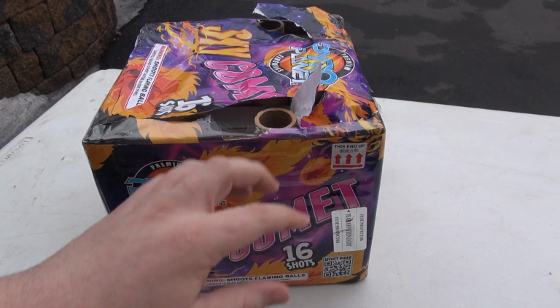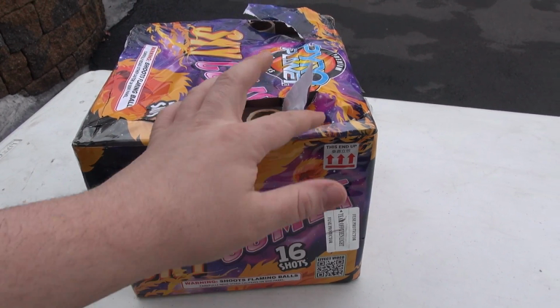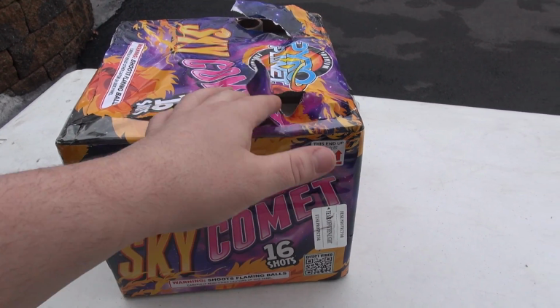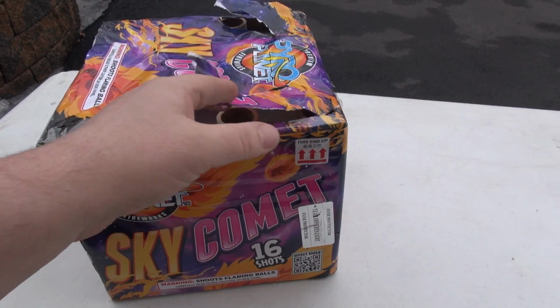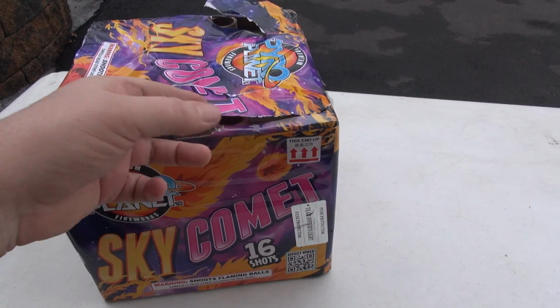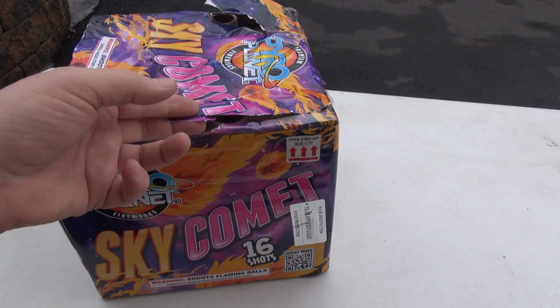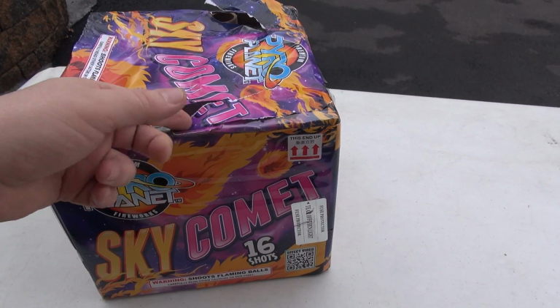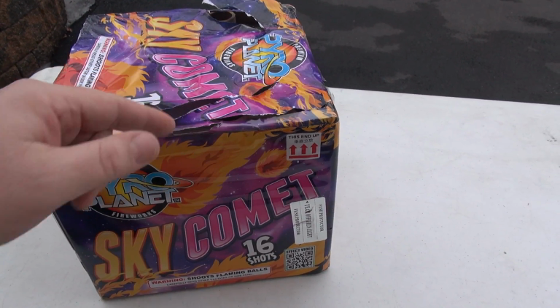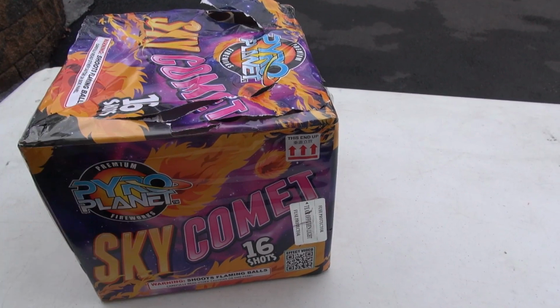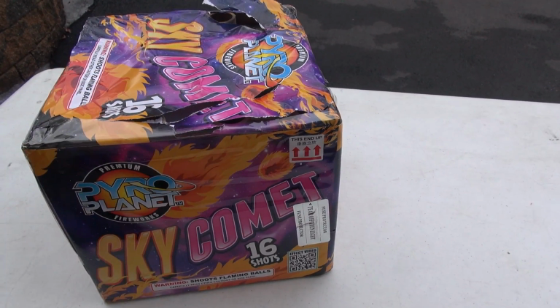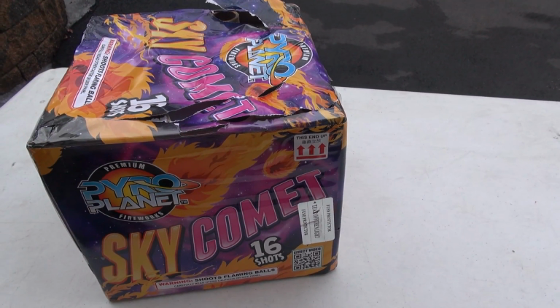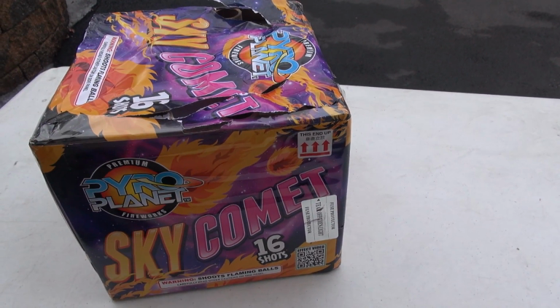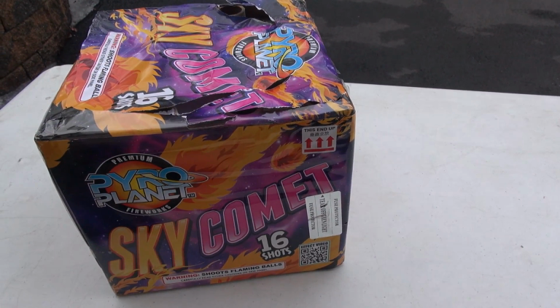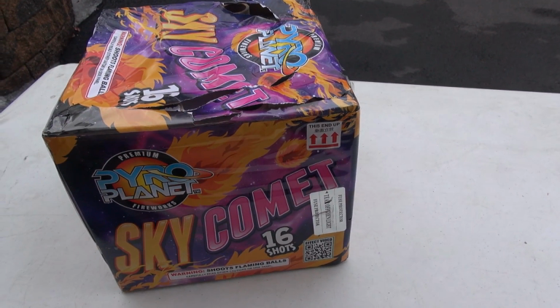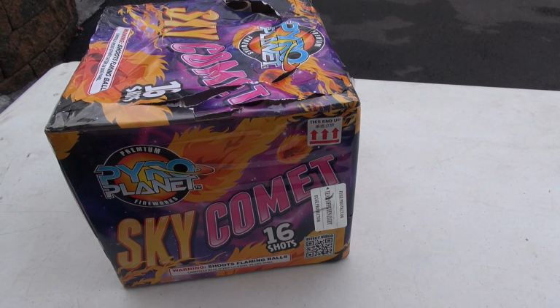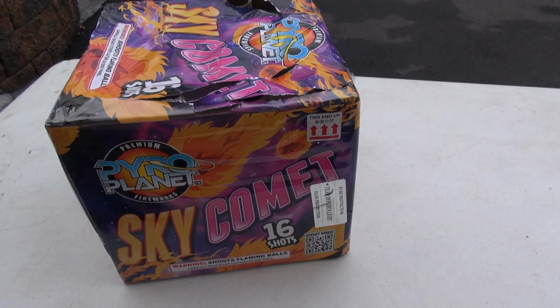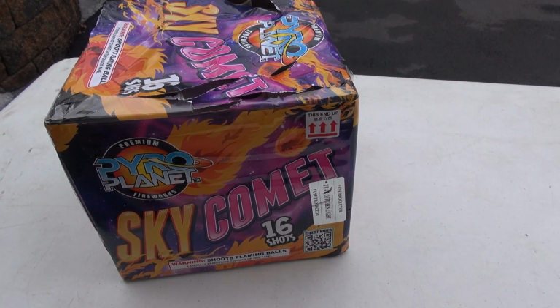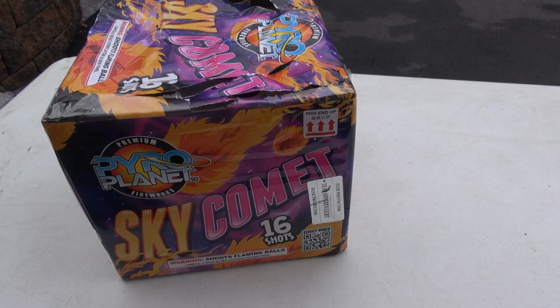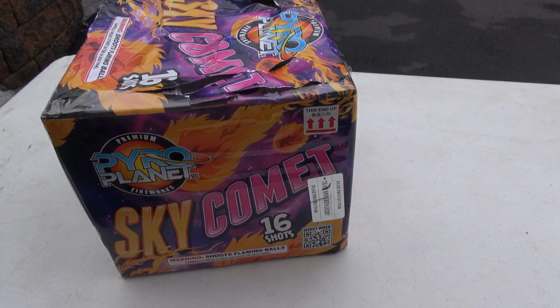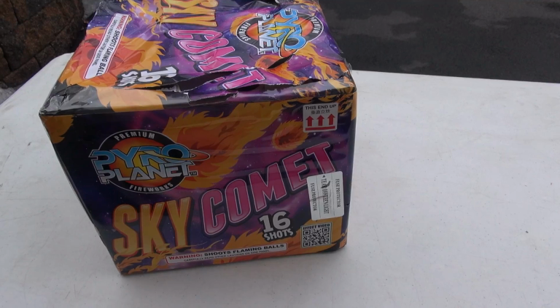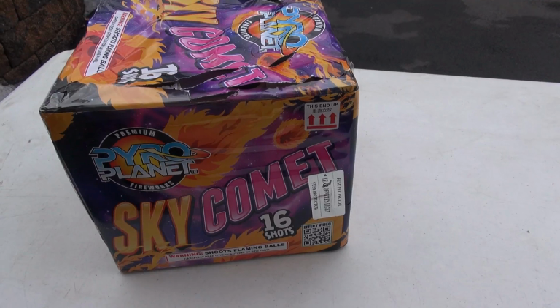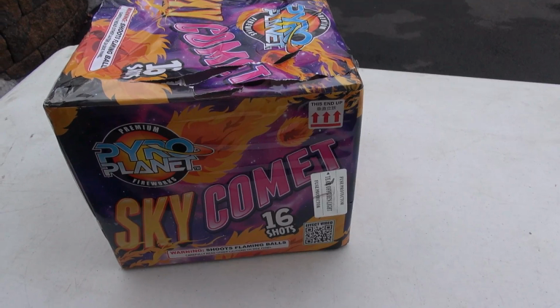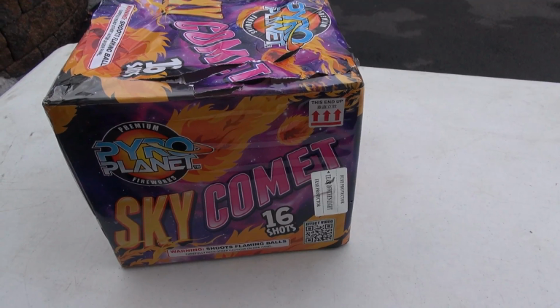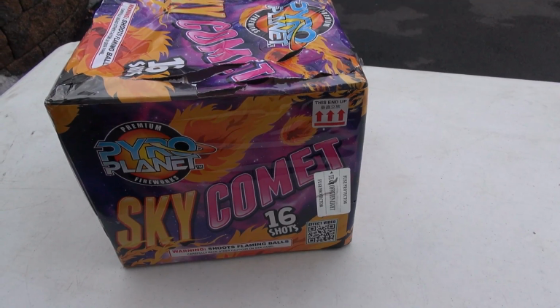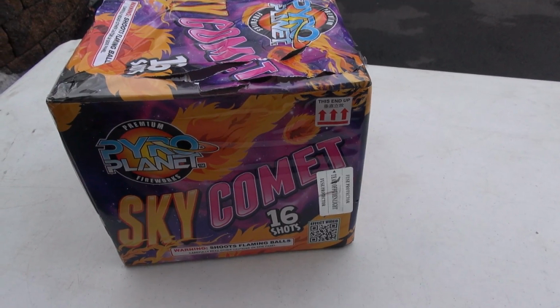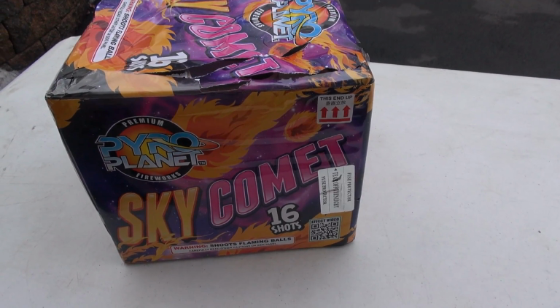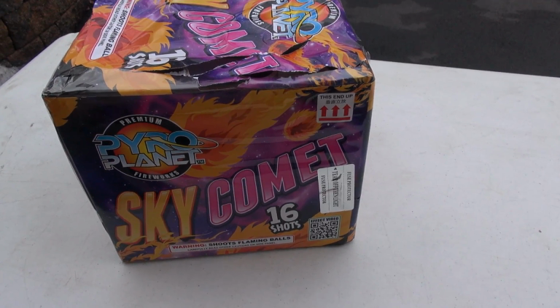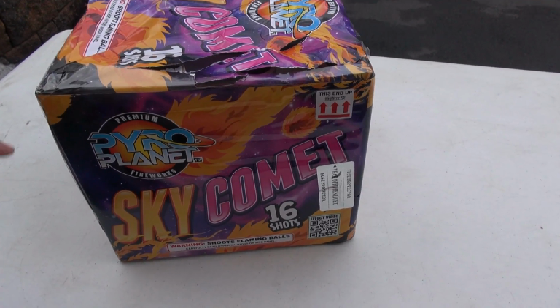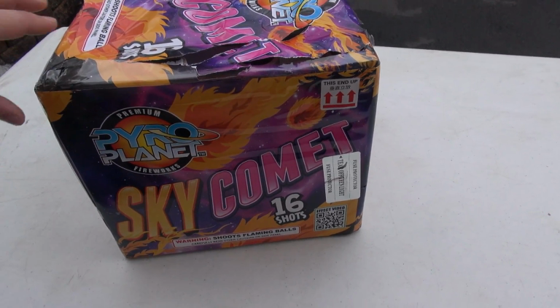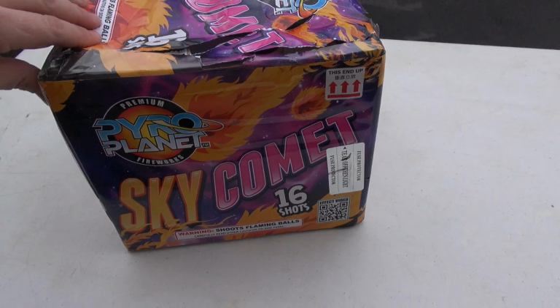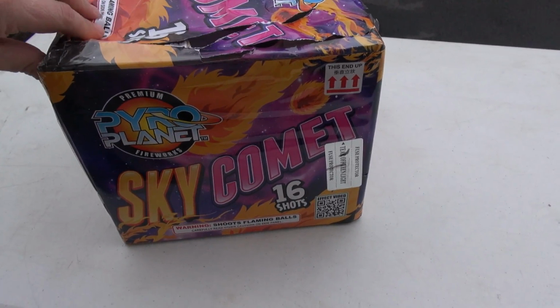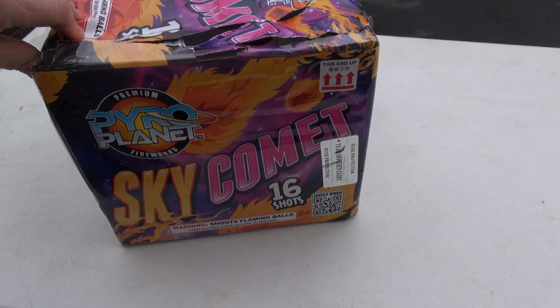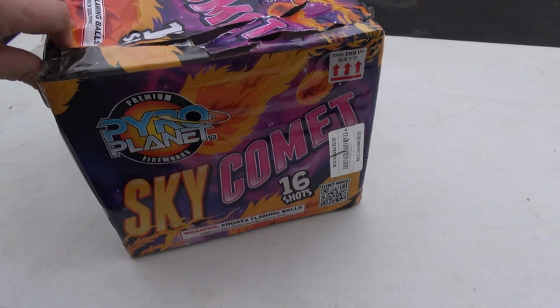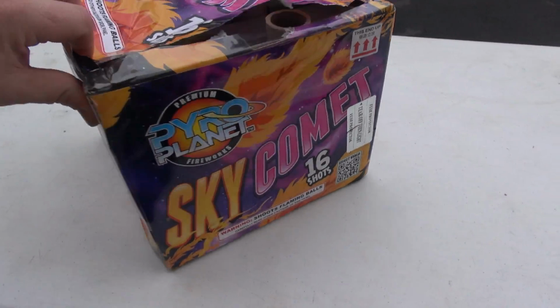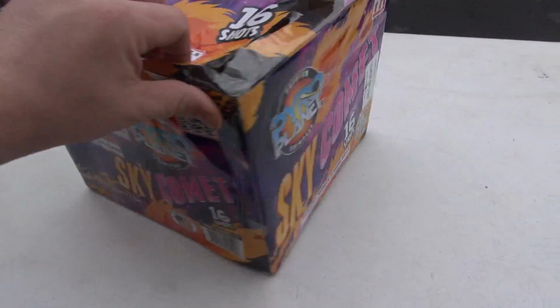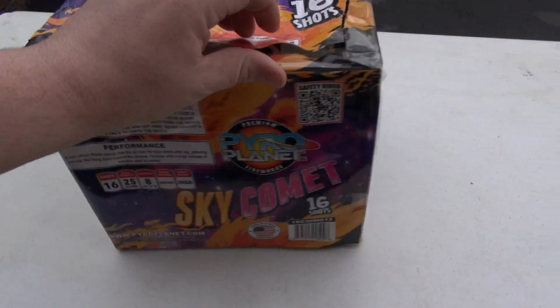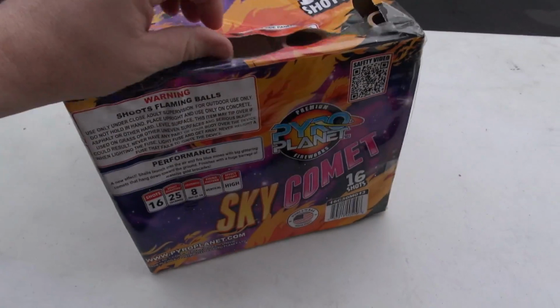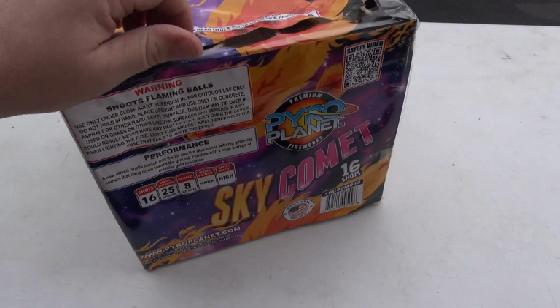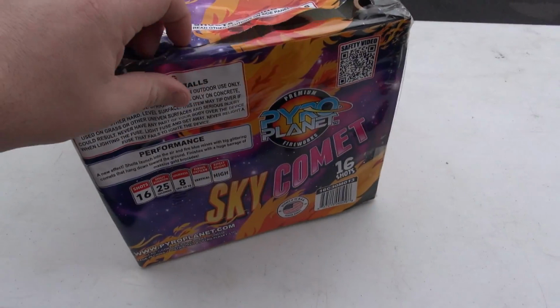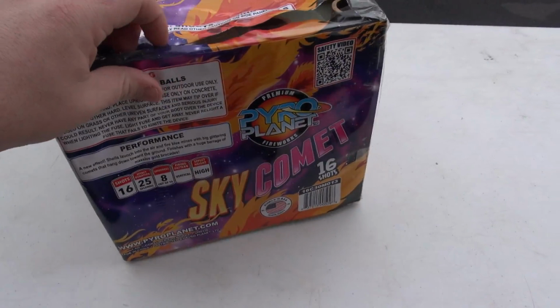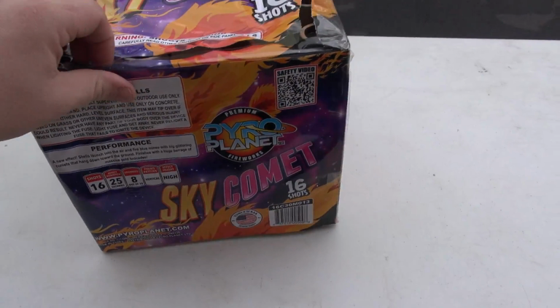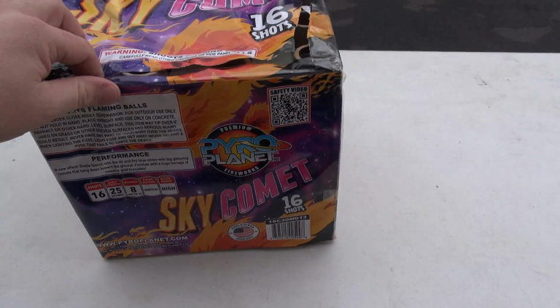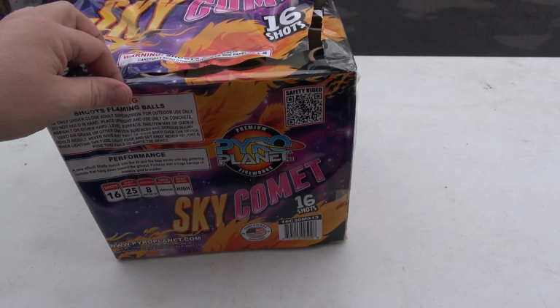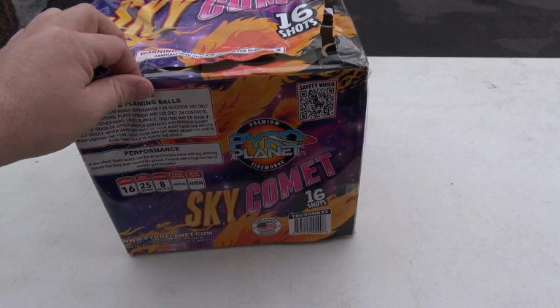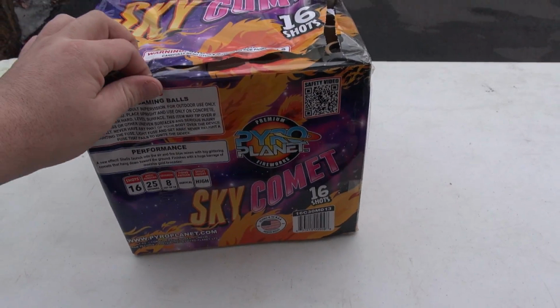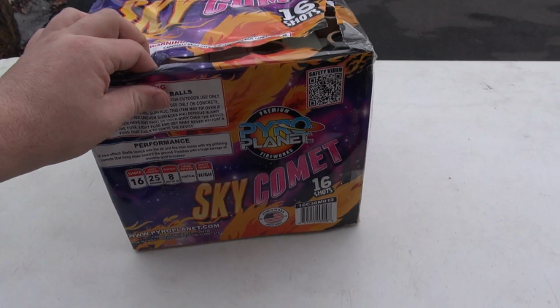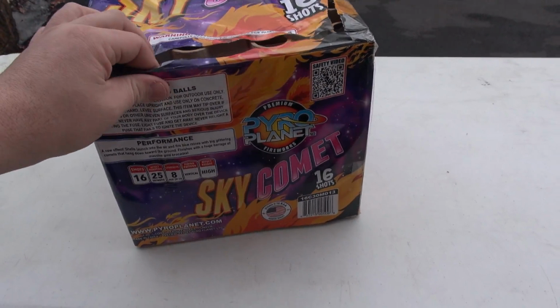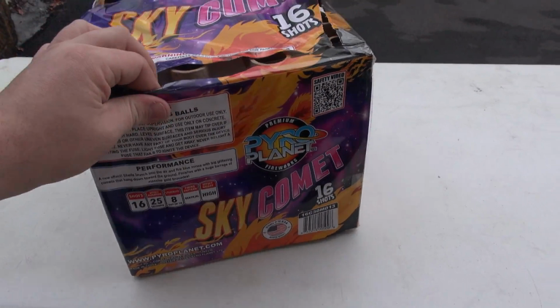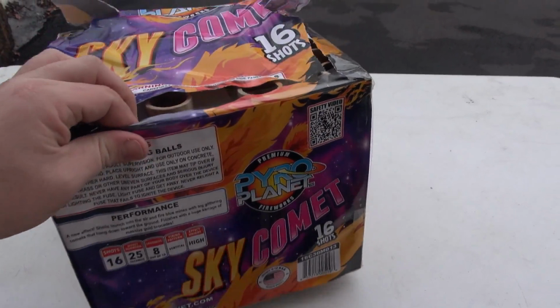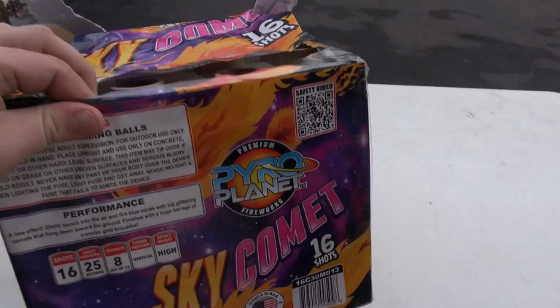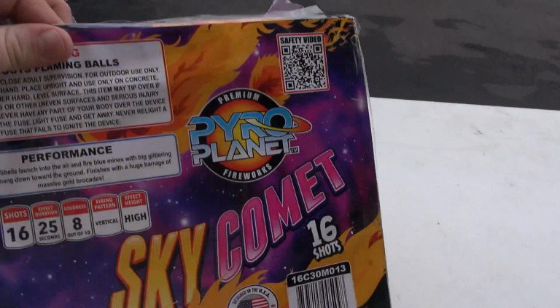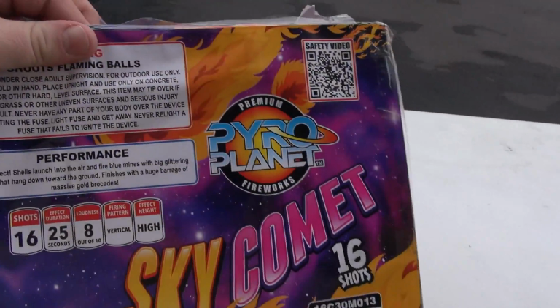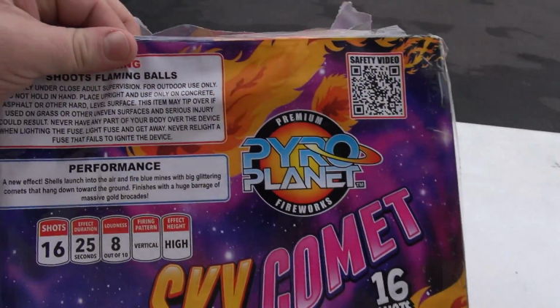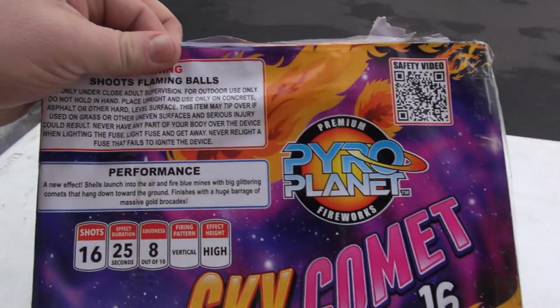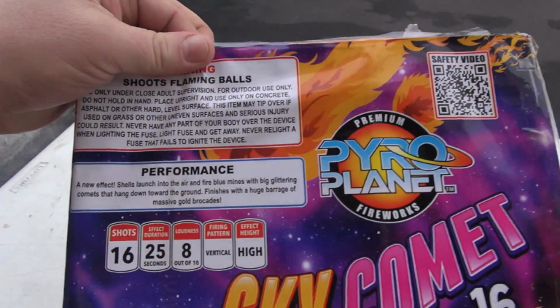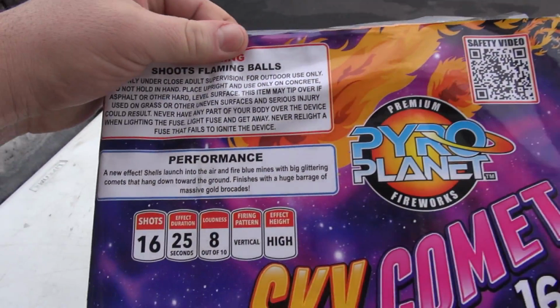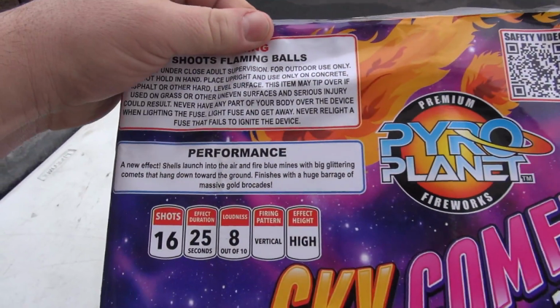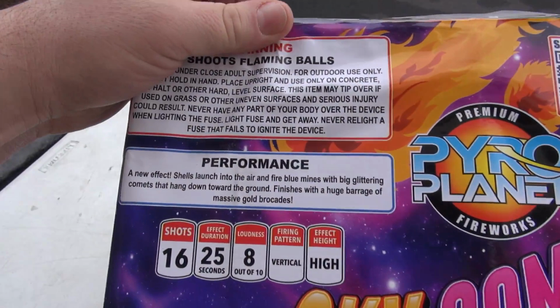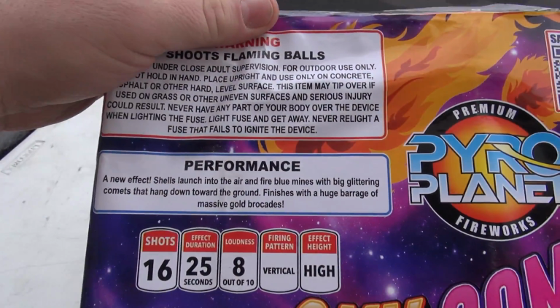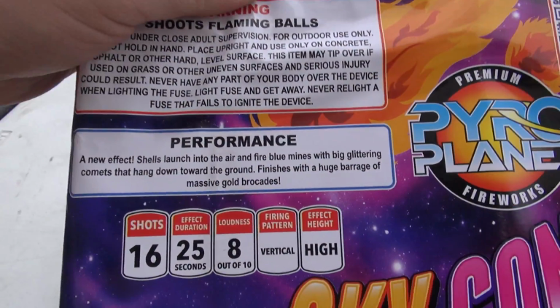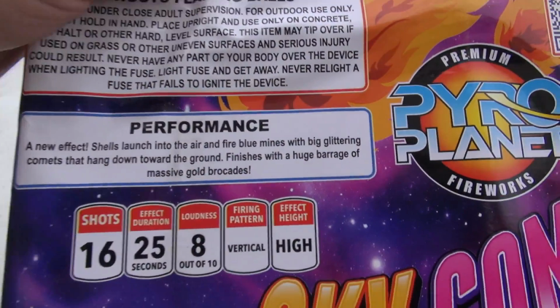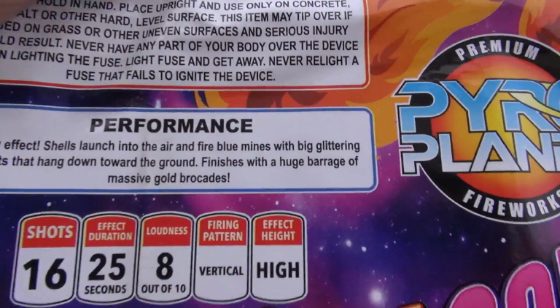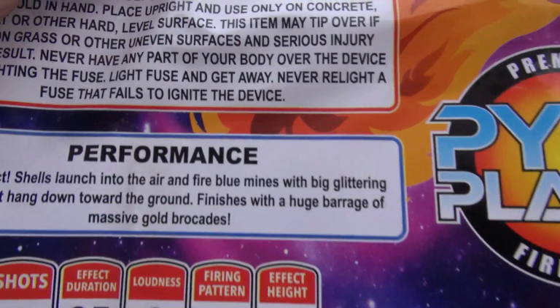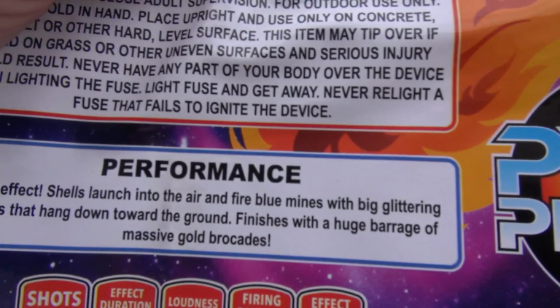You can see I kind of destroyed the top a little bit getting this open to check out the inside of it. Pretty decent size. Let's check out the performance.